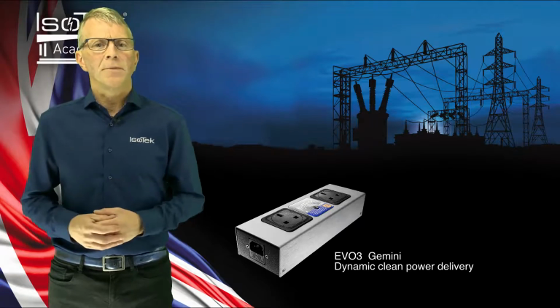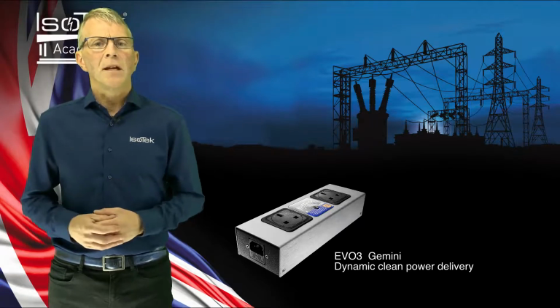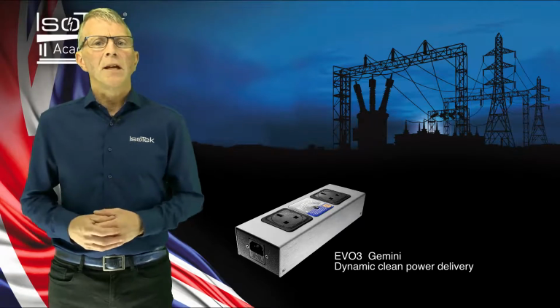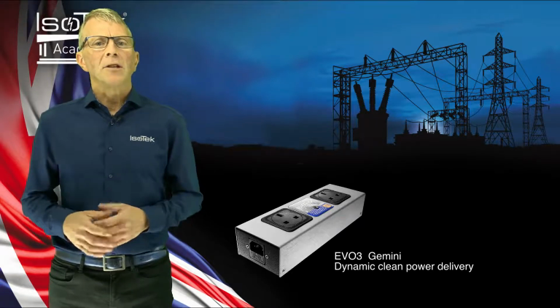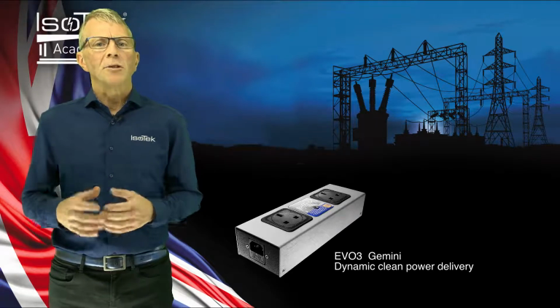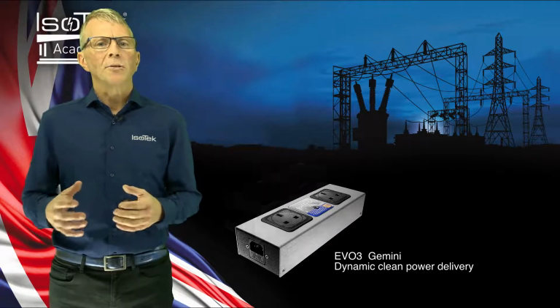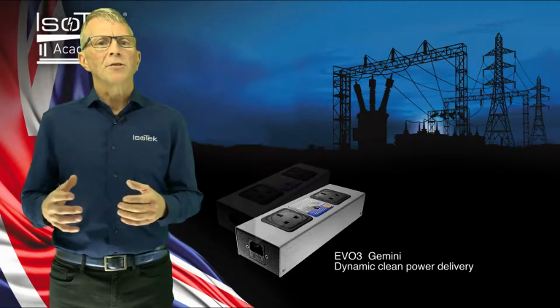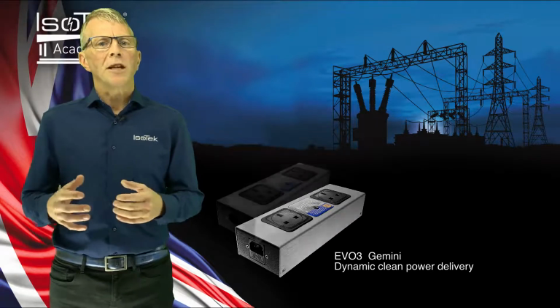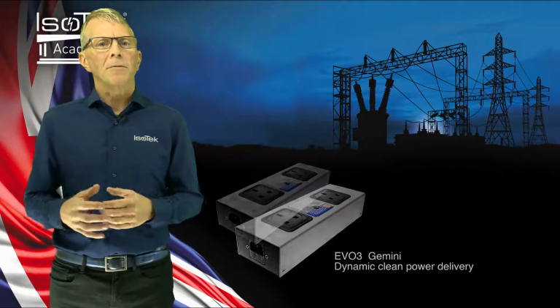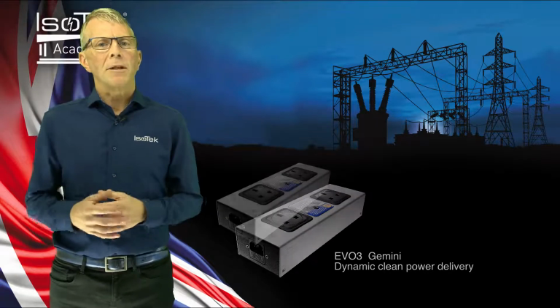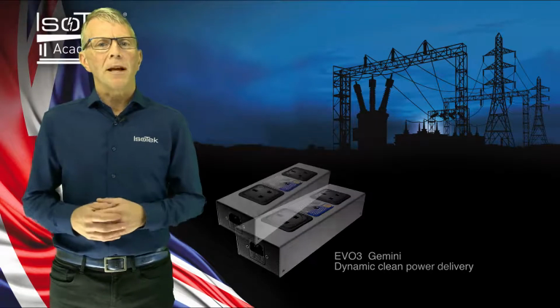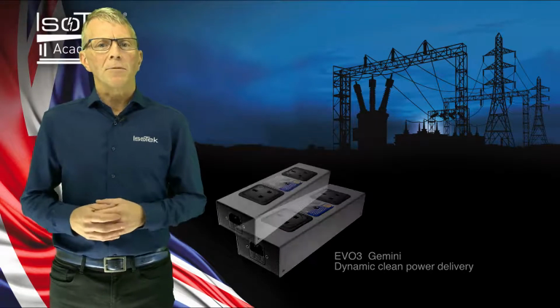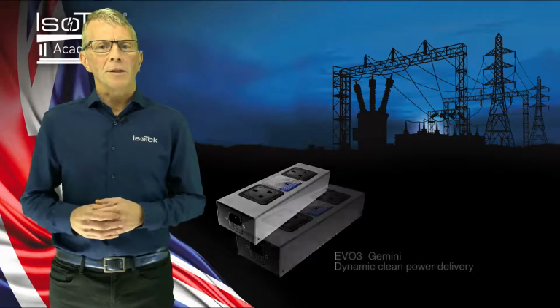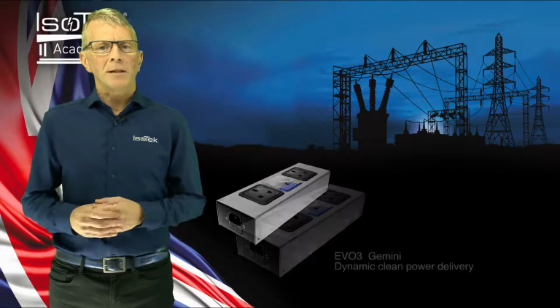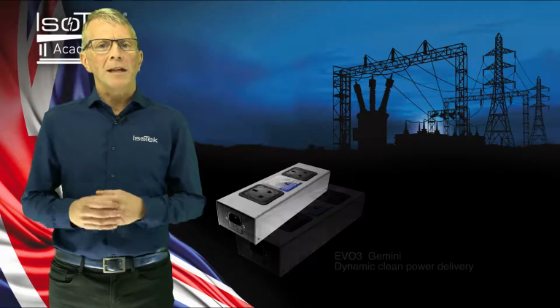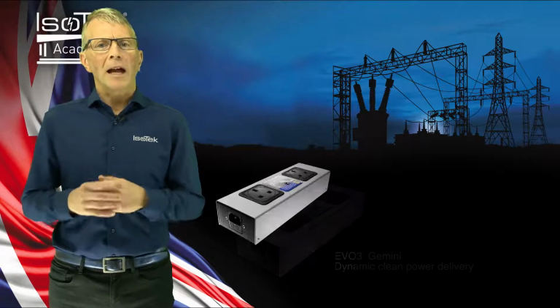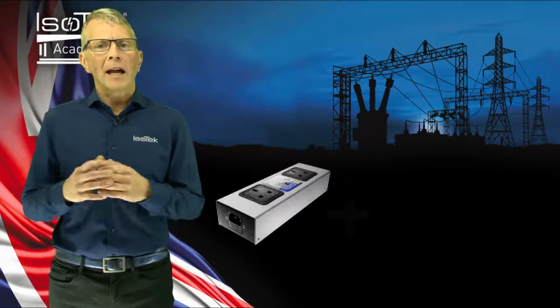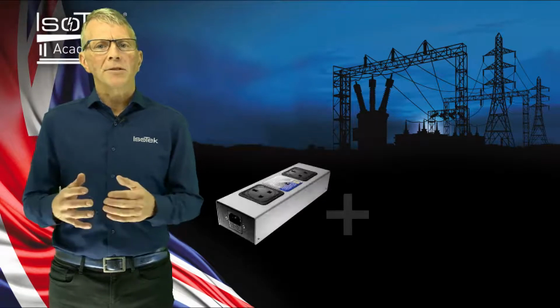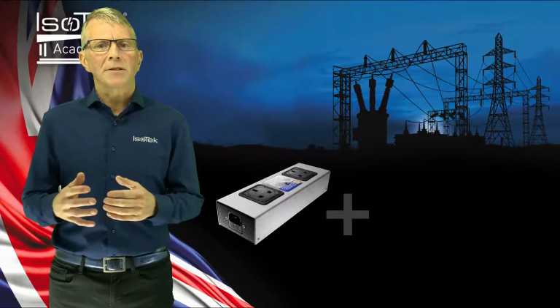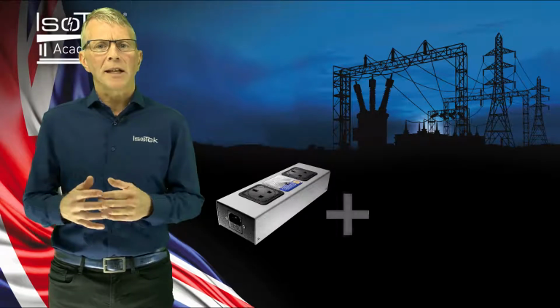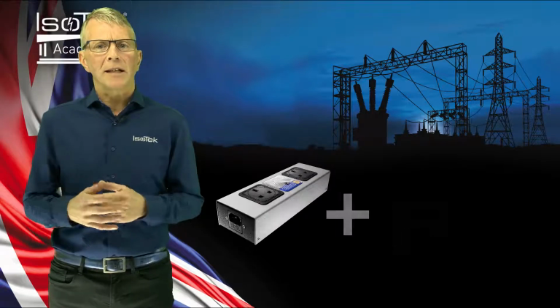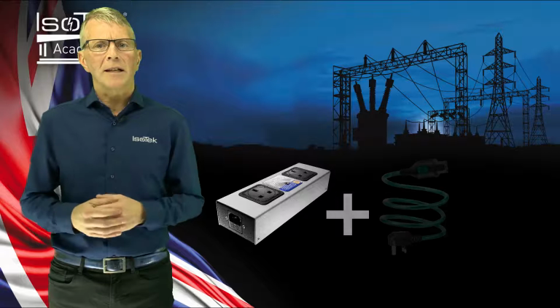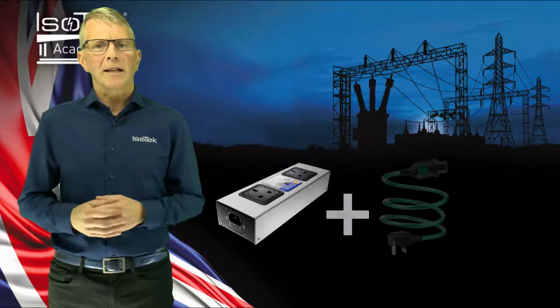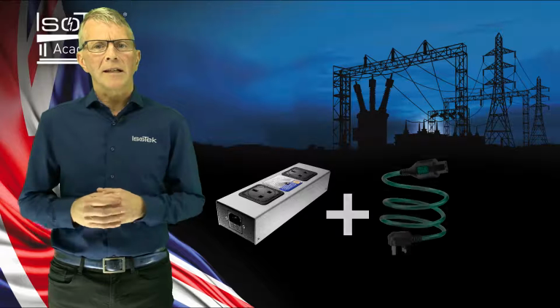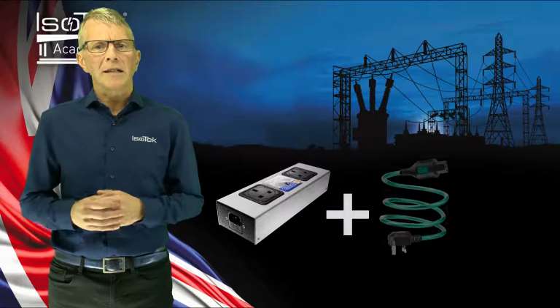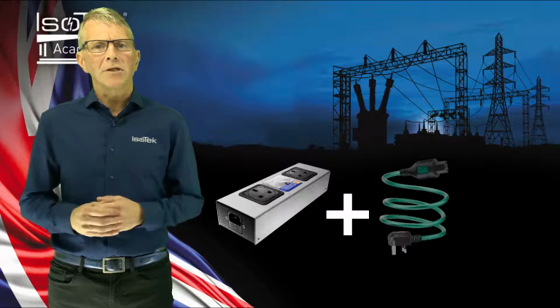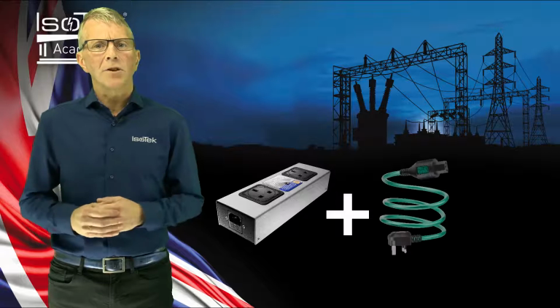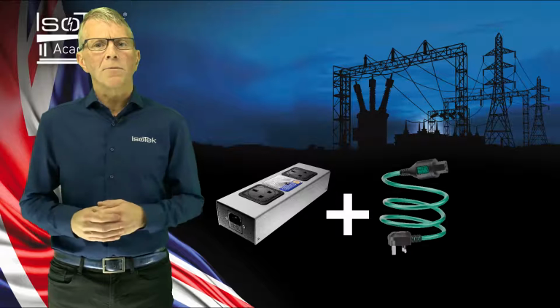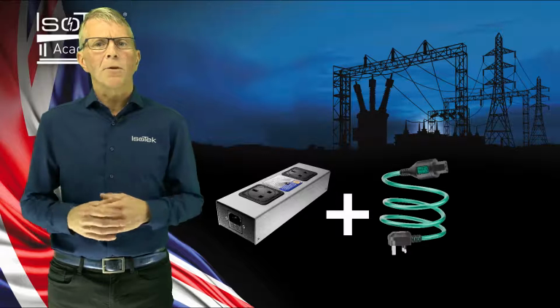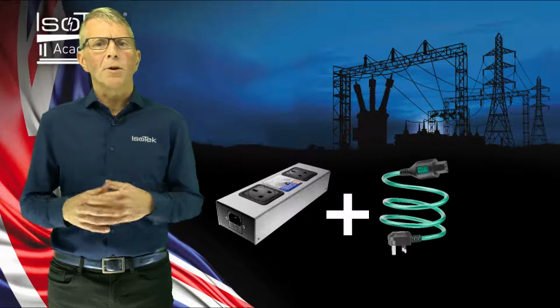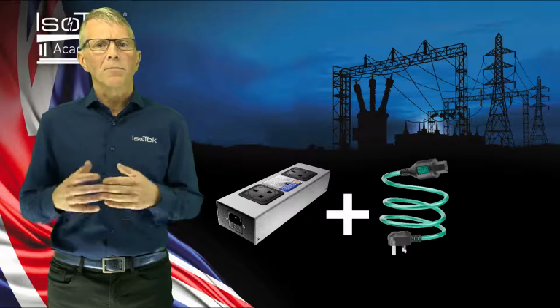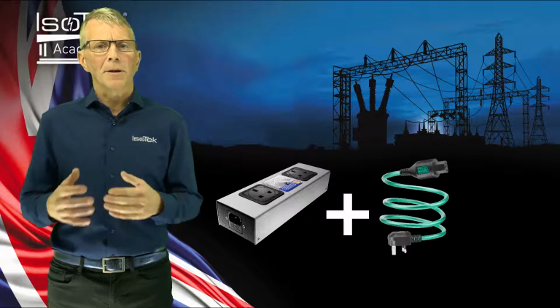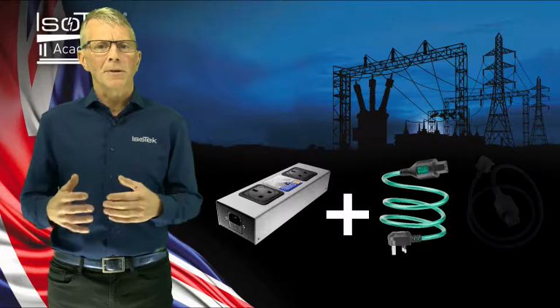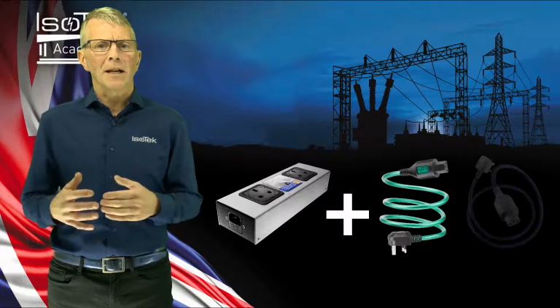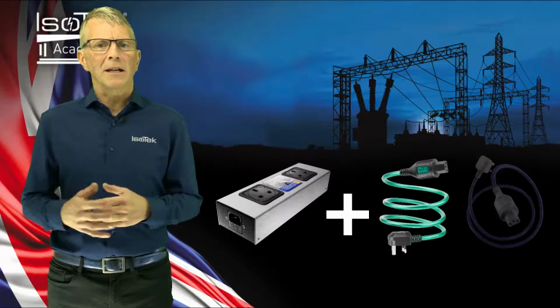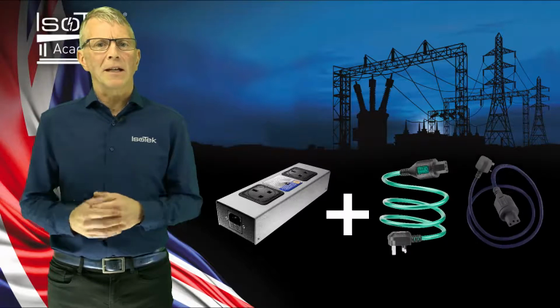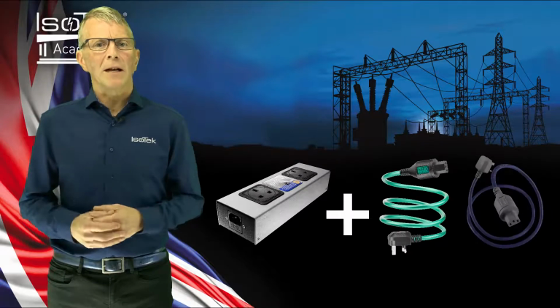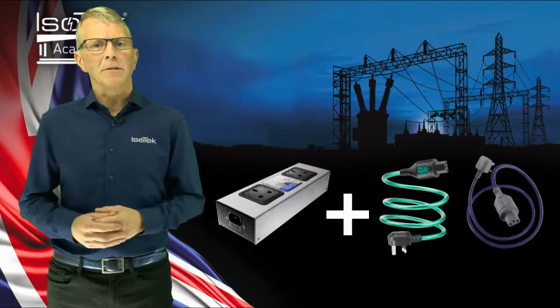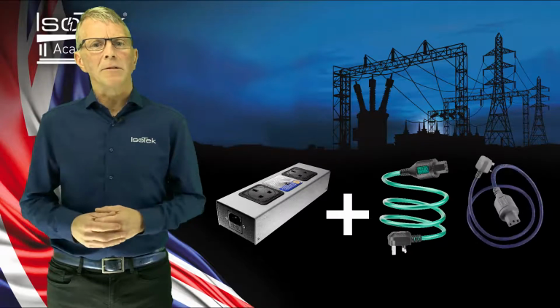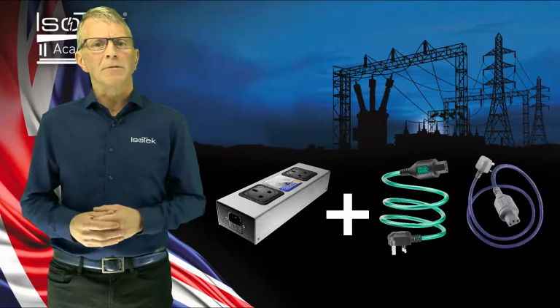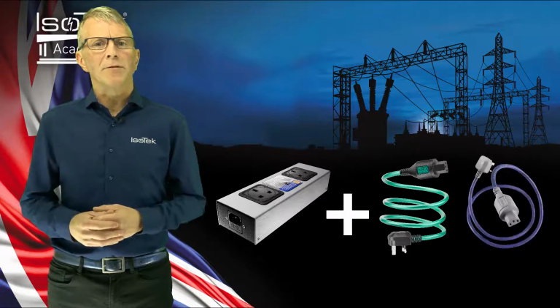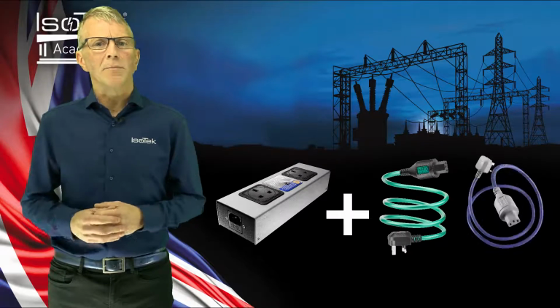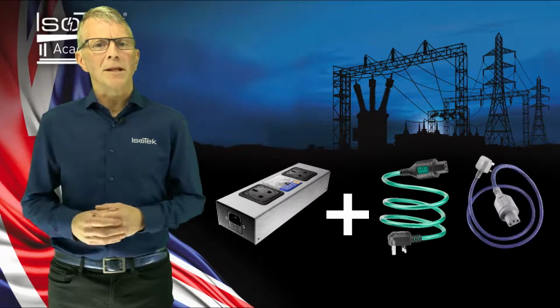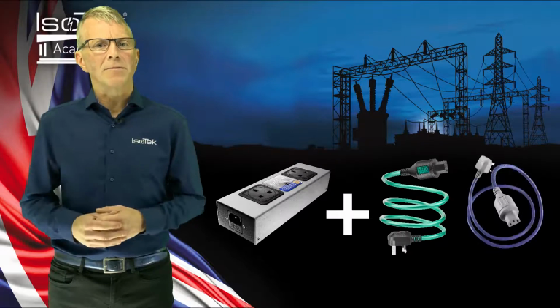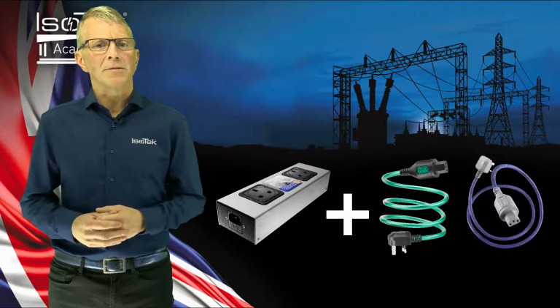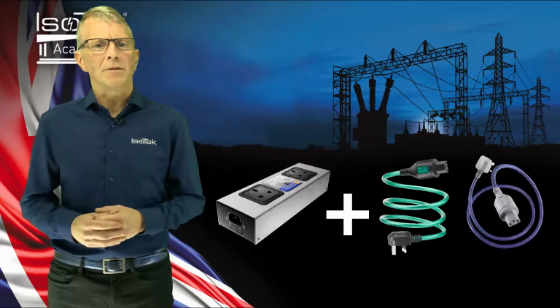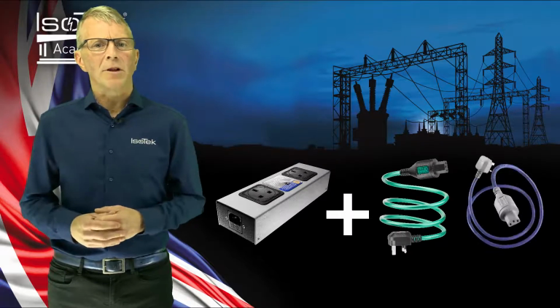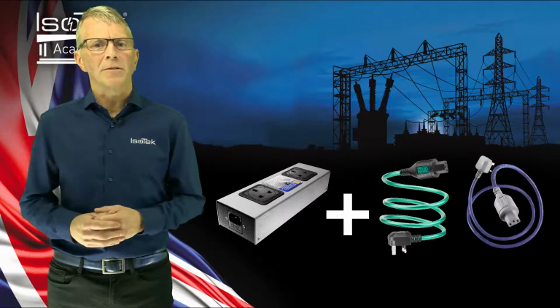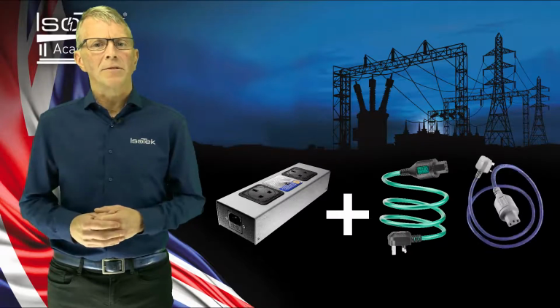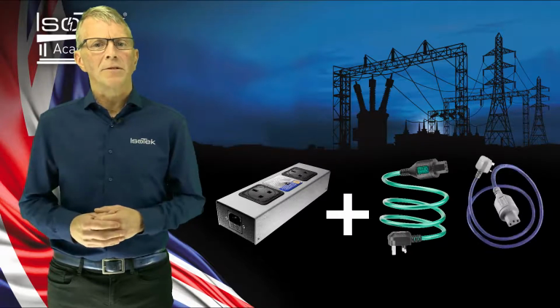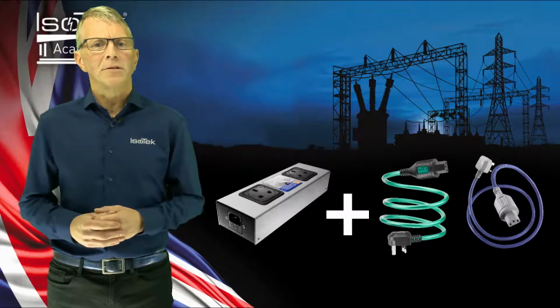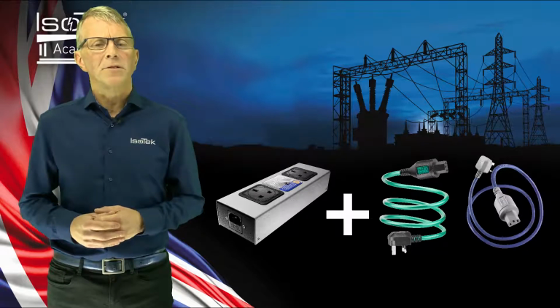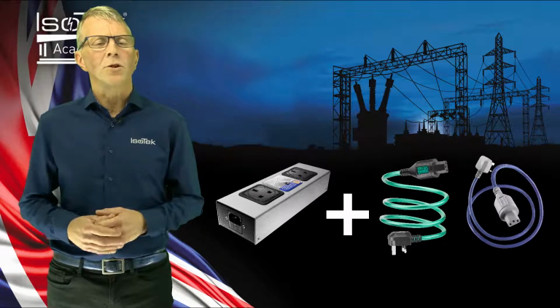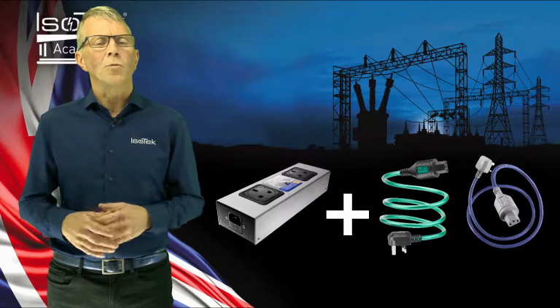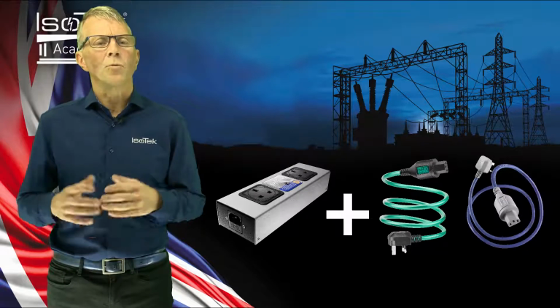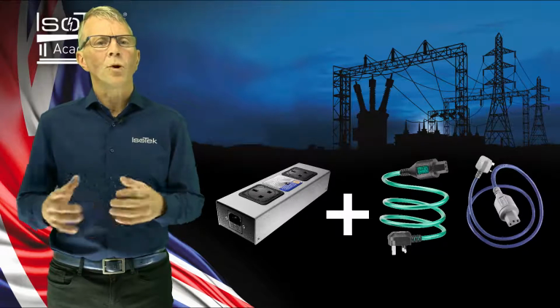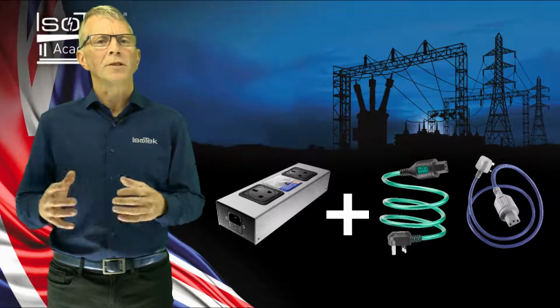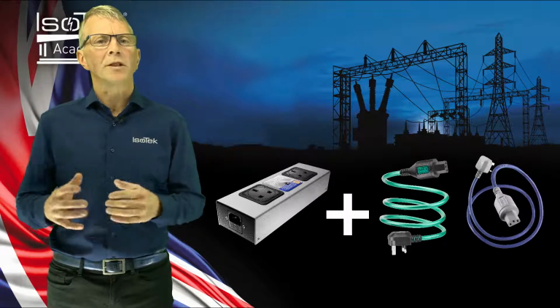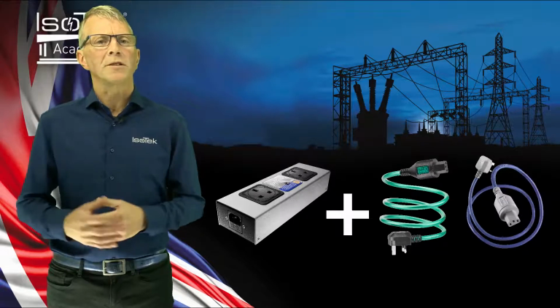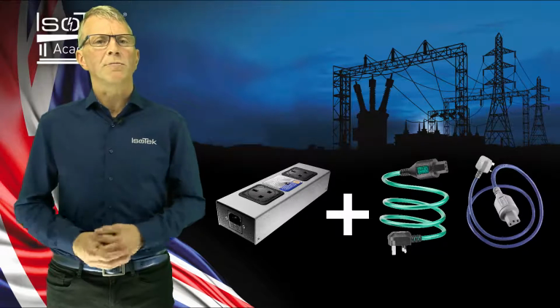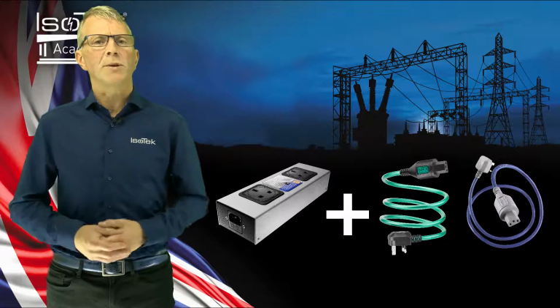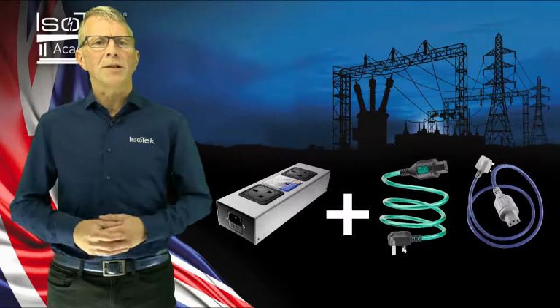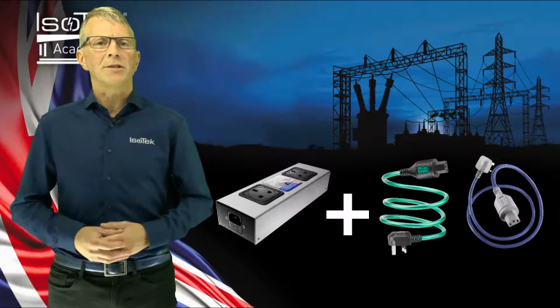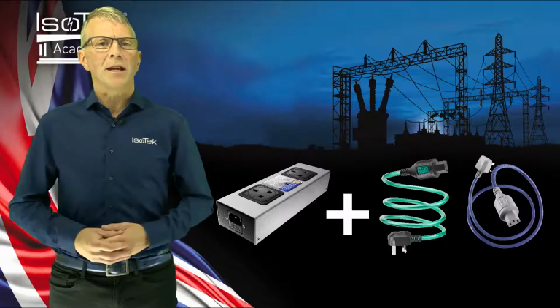Use Gemini with Ice-Tech, Initium or Premier cable for best results. So what does the press say?